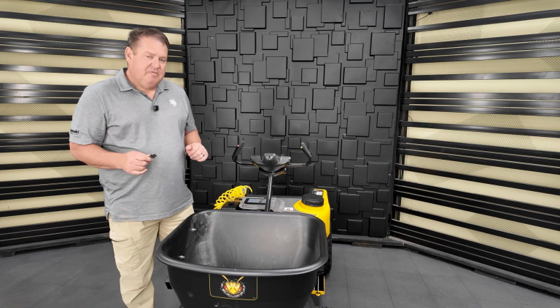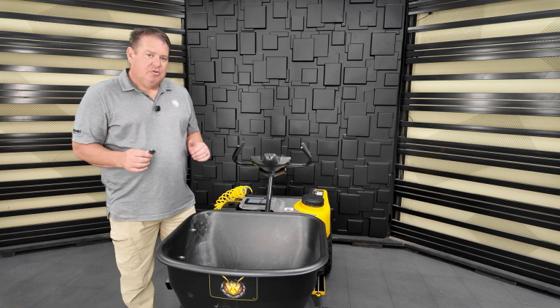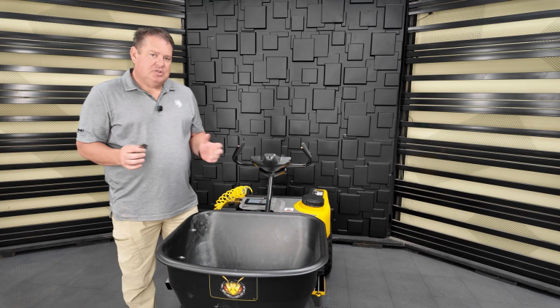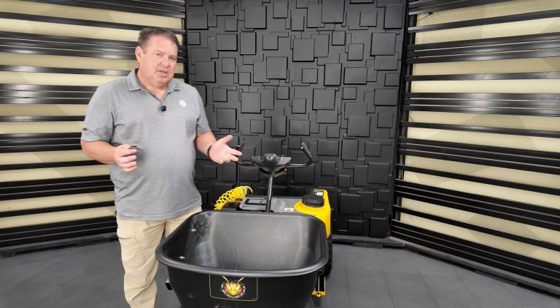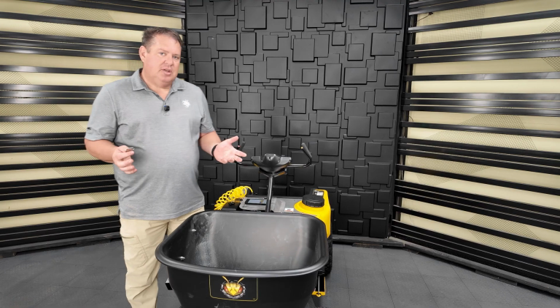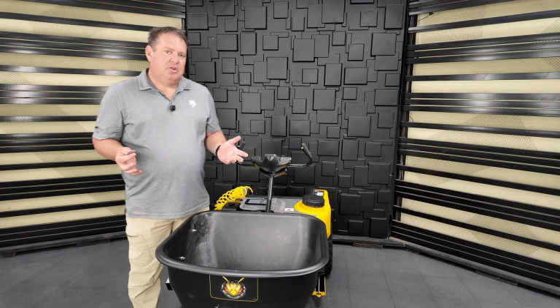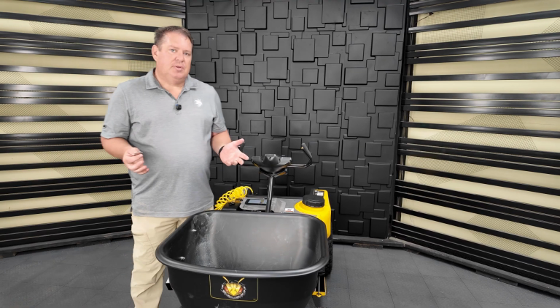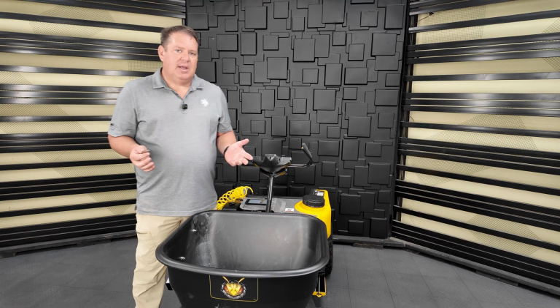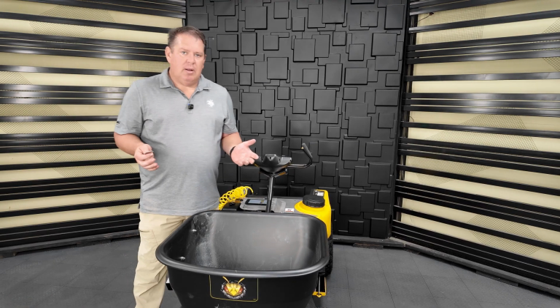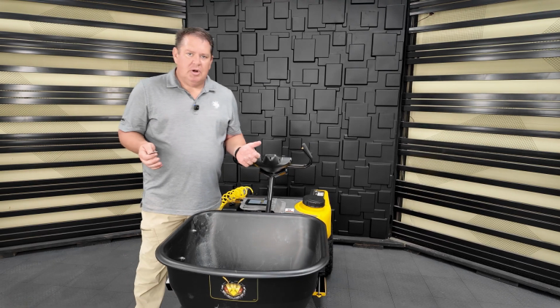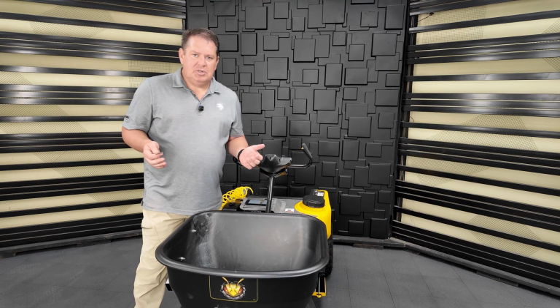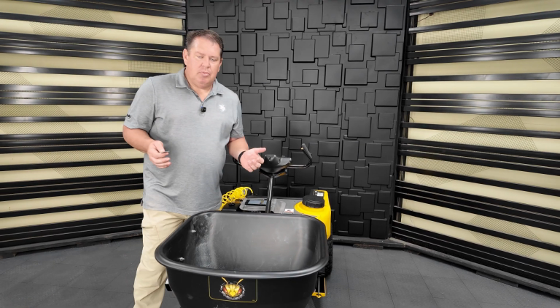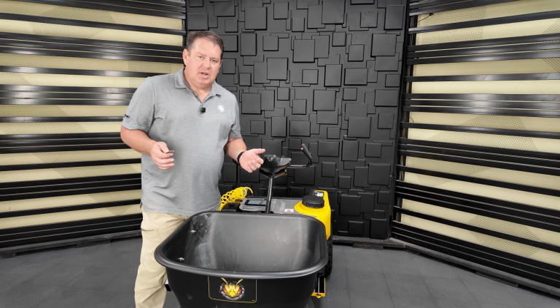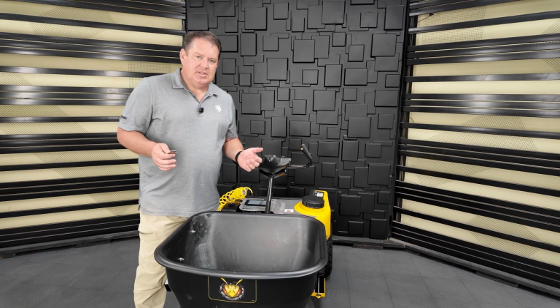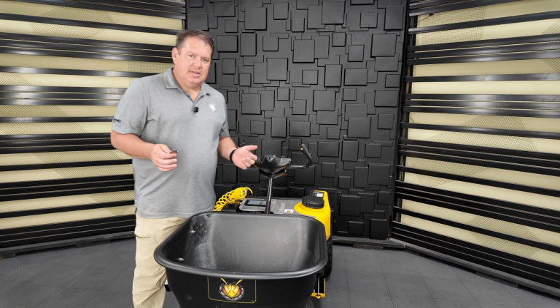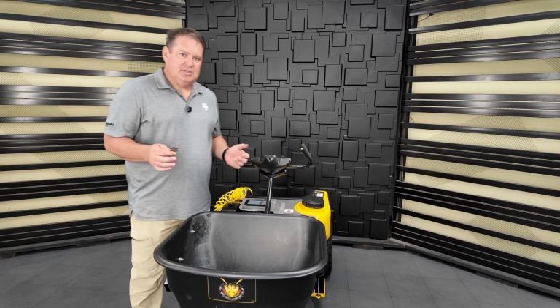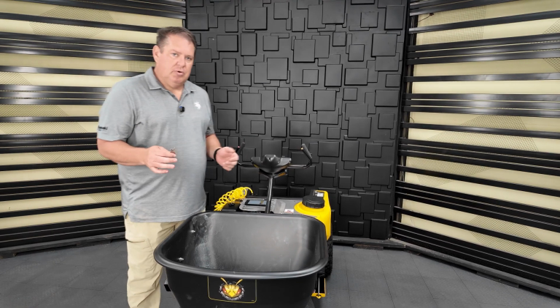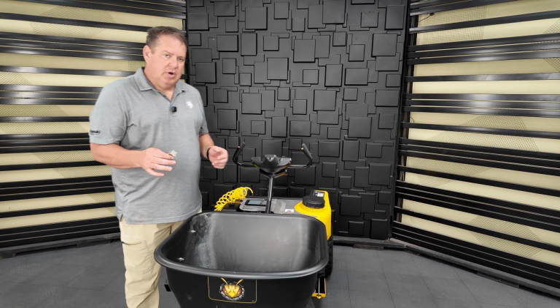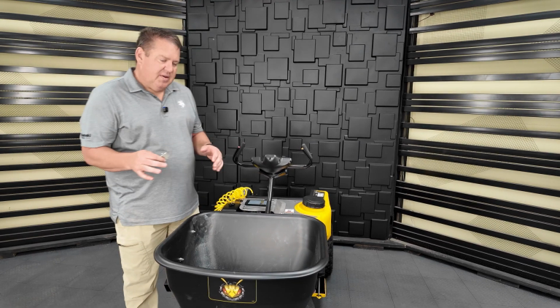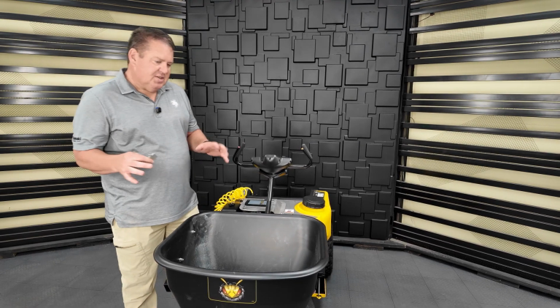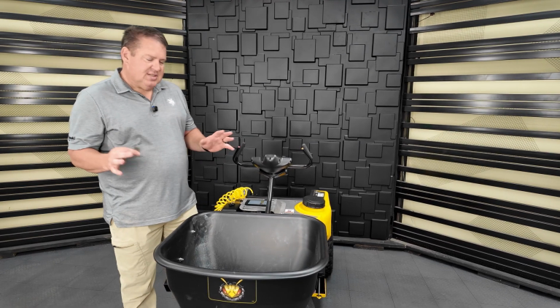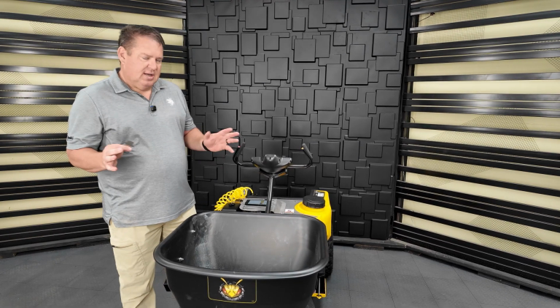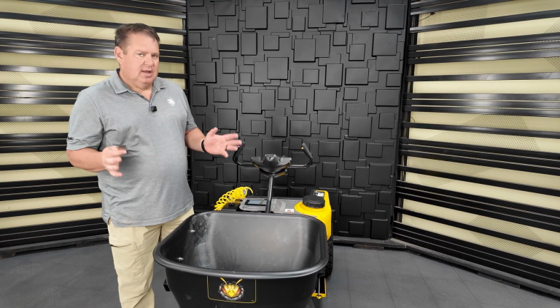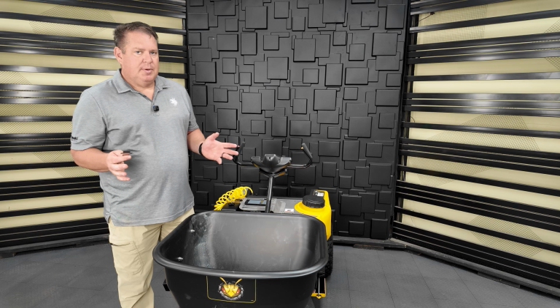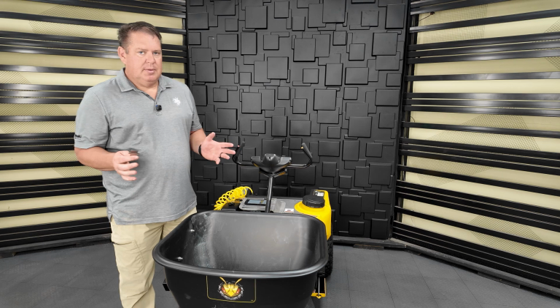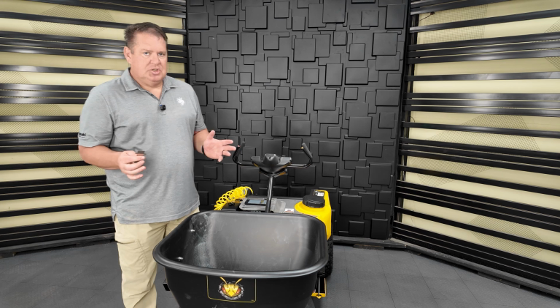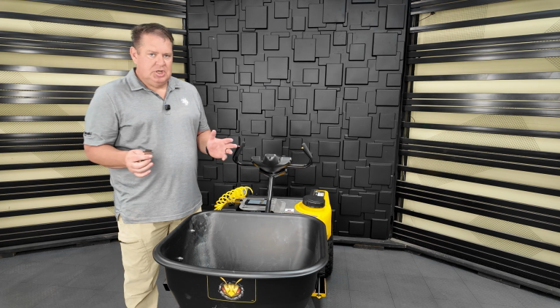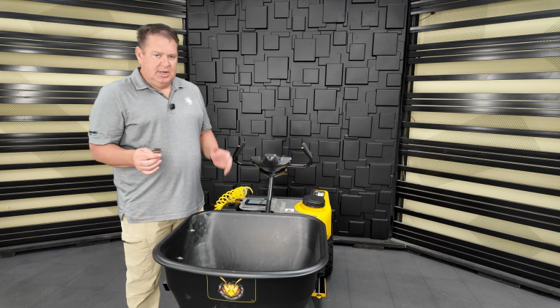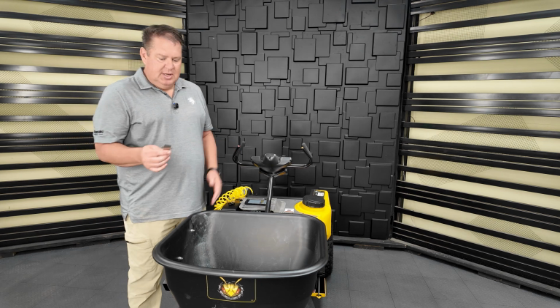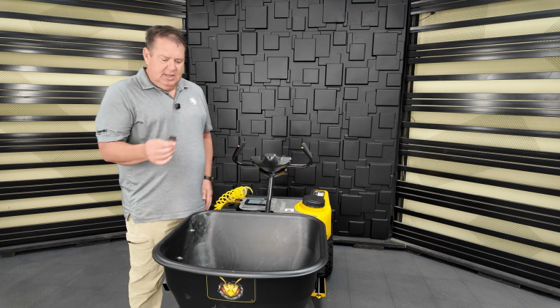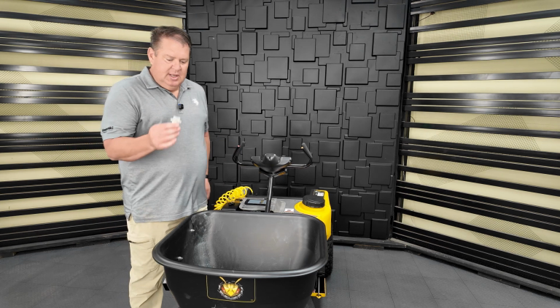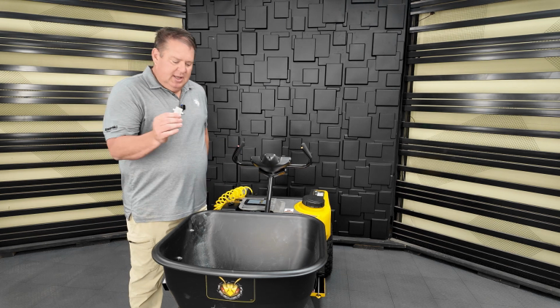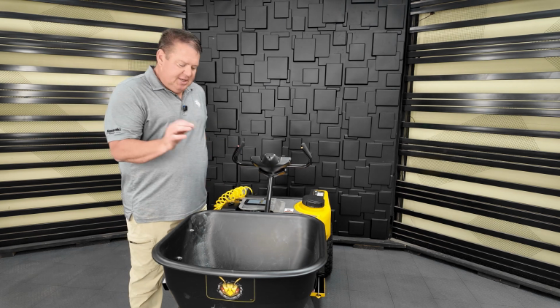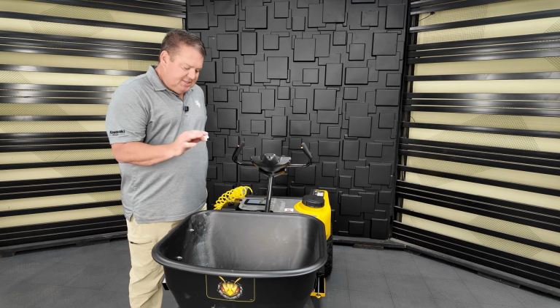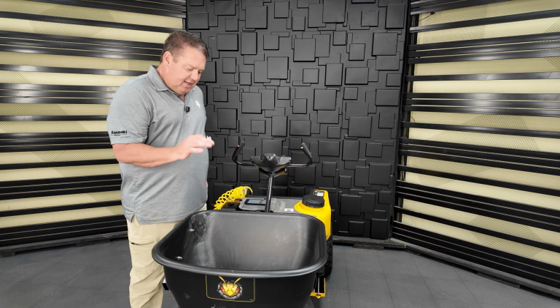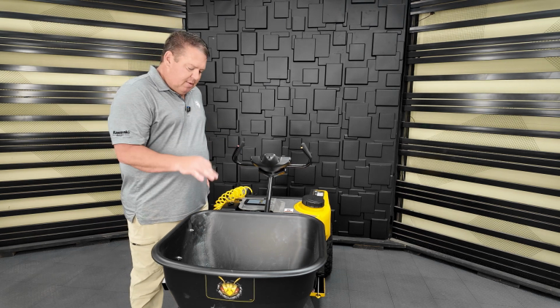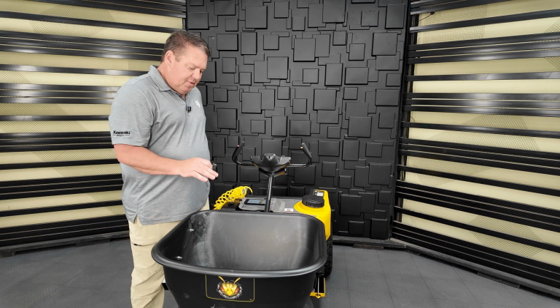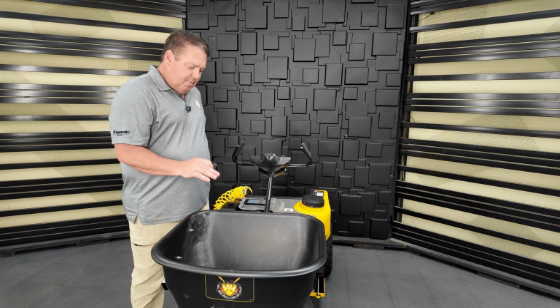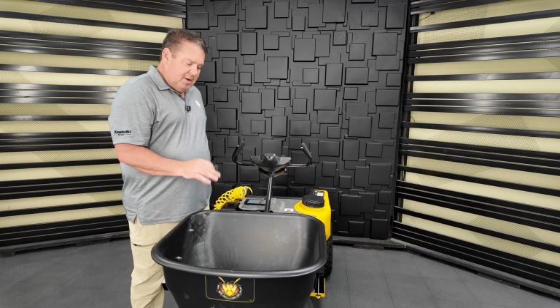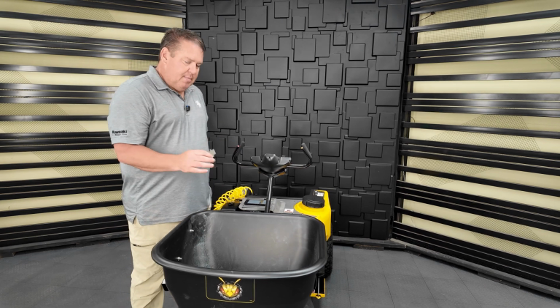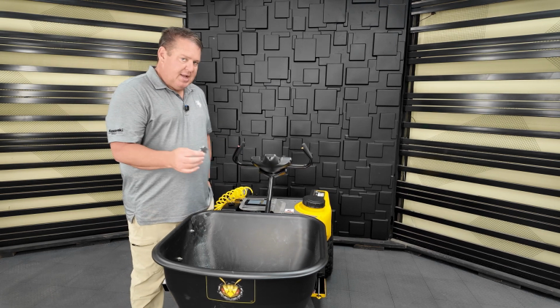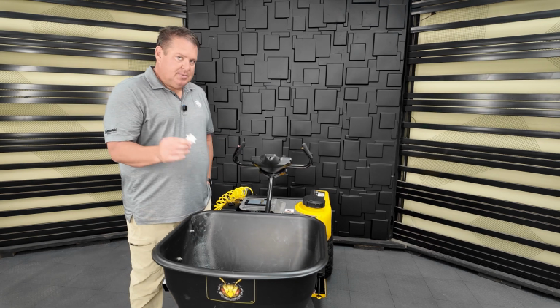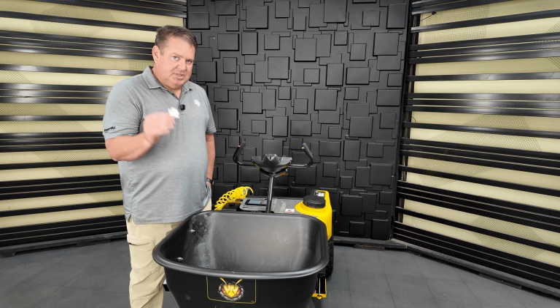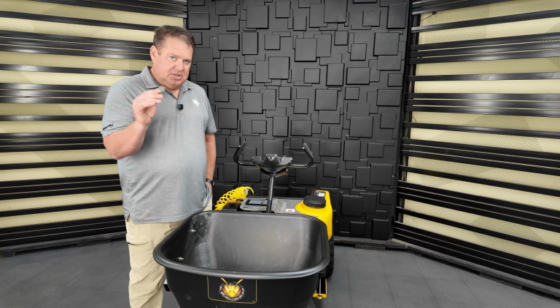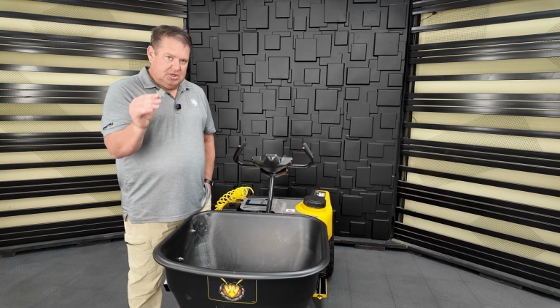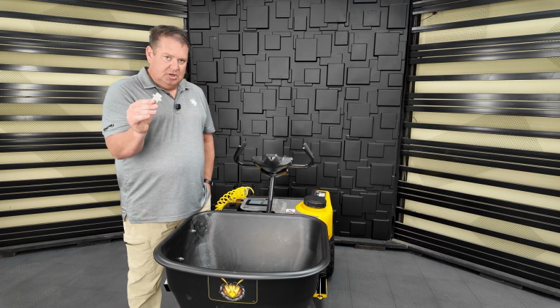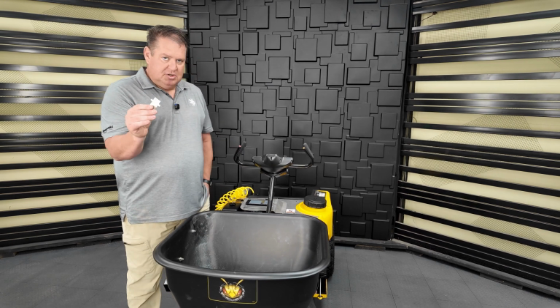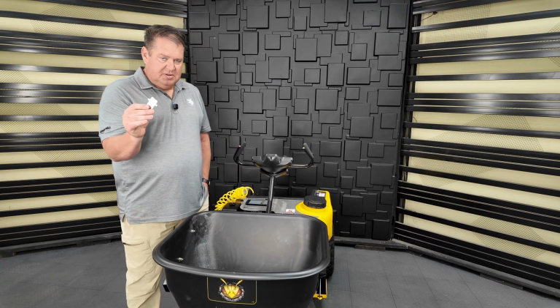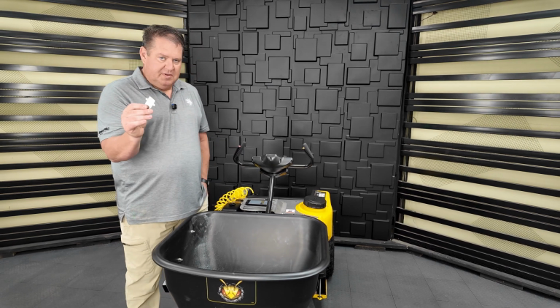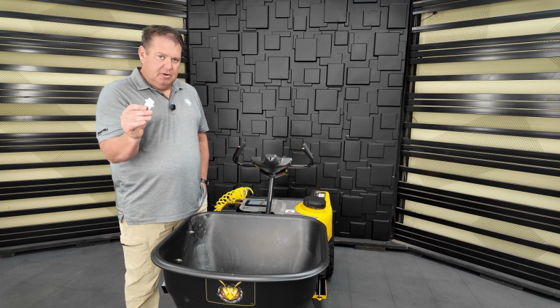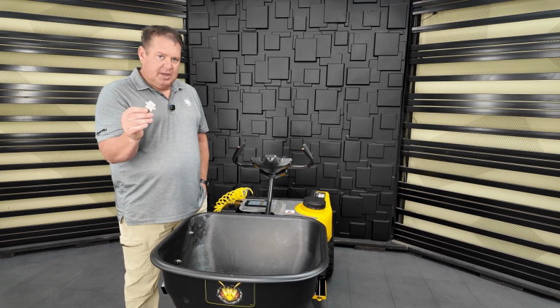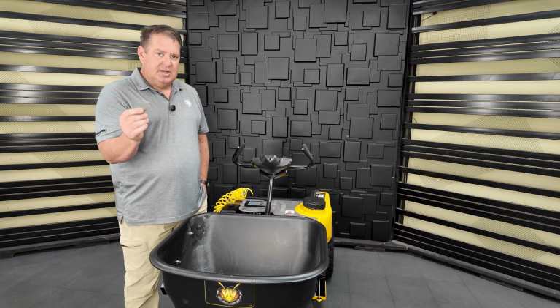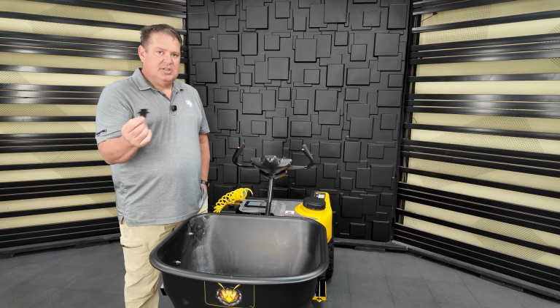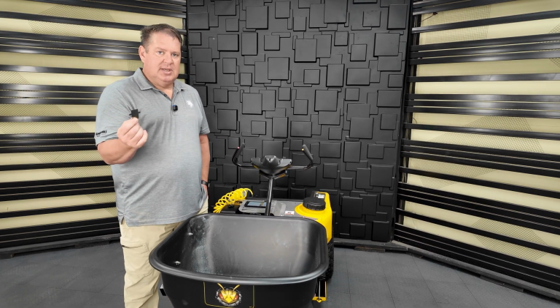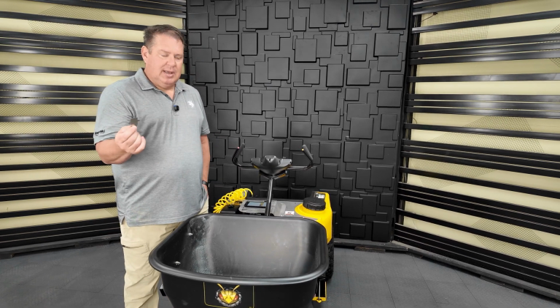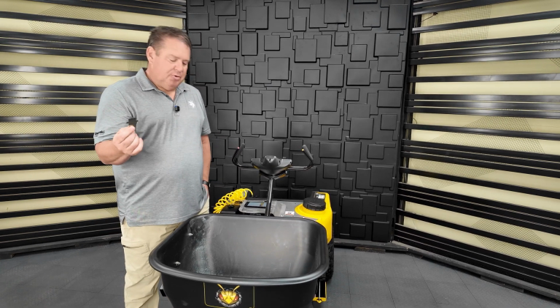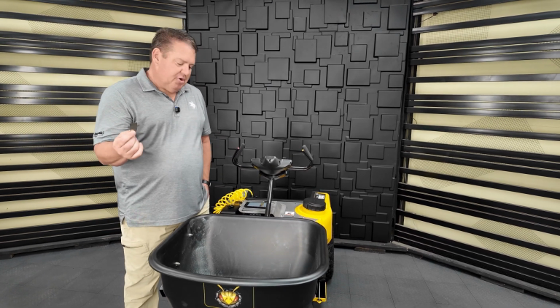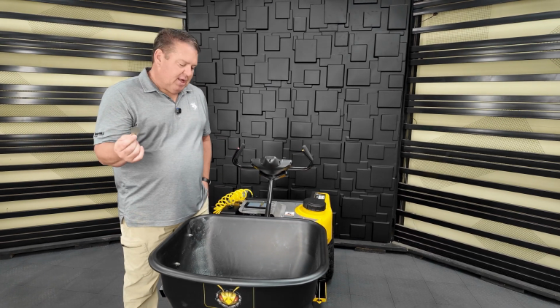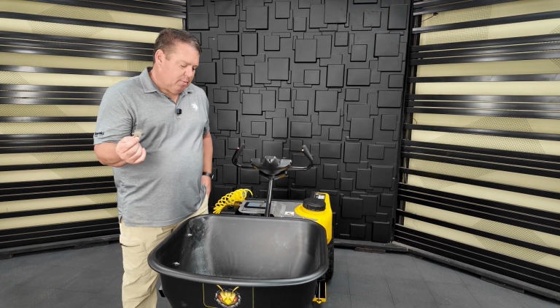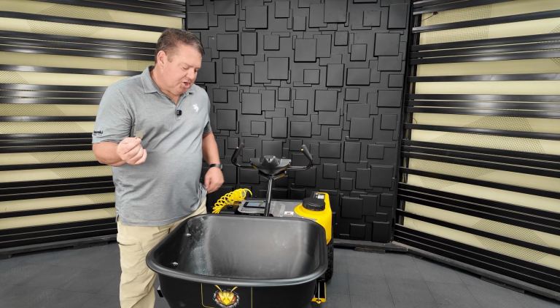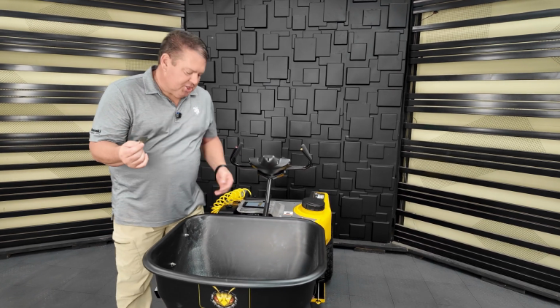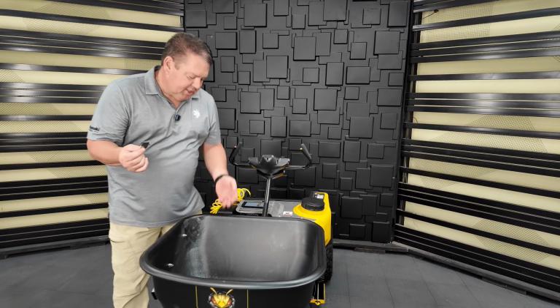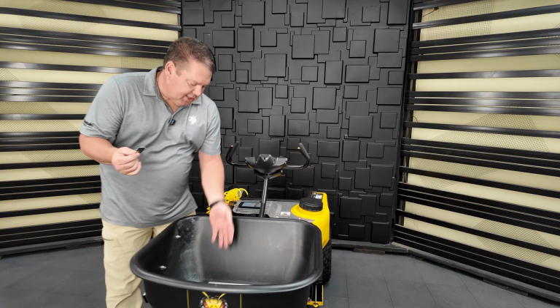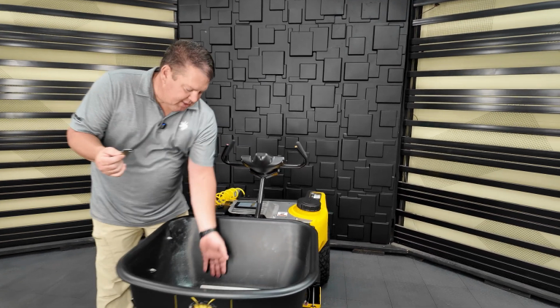The first thing you do in the calibration process, or even setting up any machine, is set up the min and max position. Use the feeler gauge that came with your calibration kit.